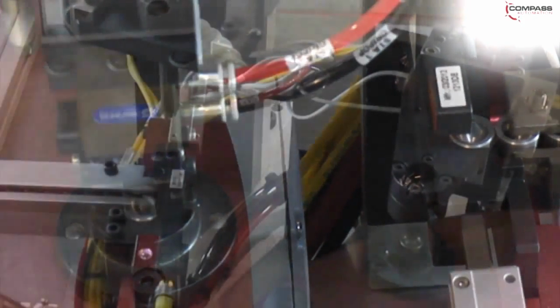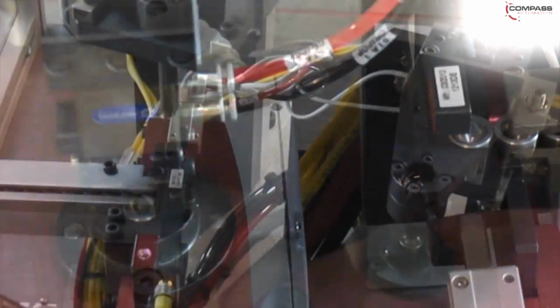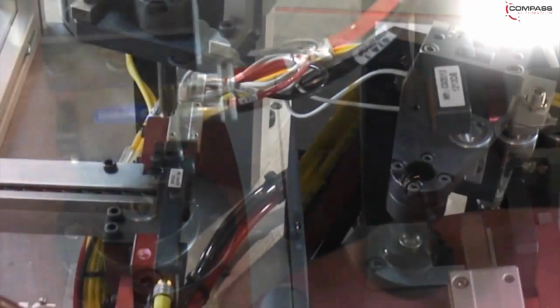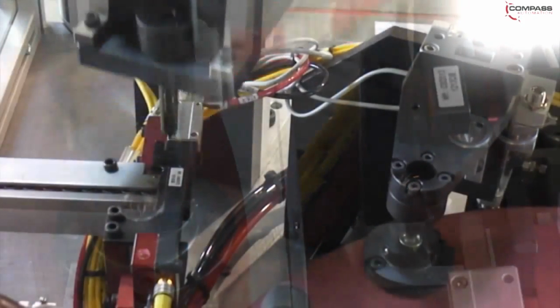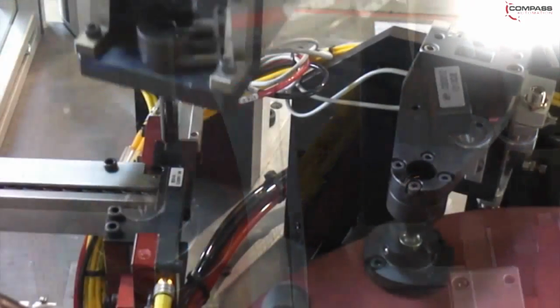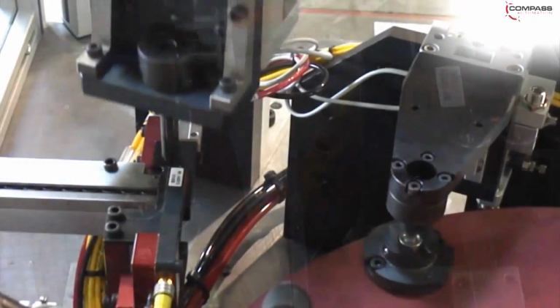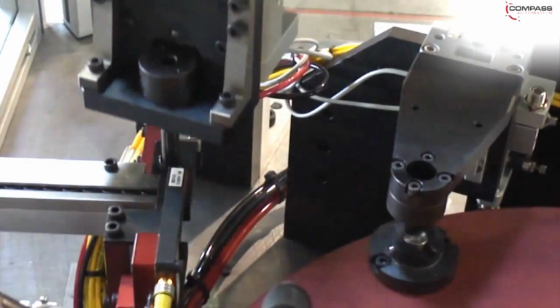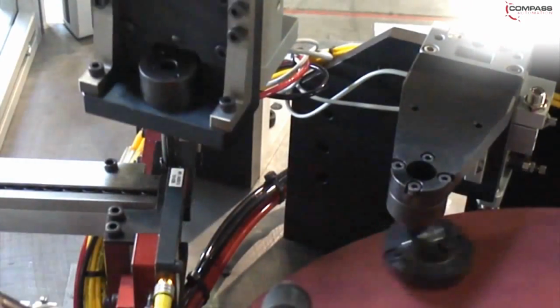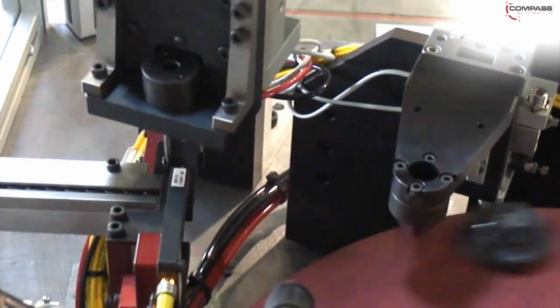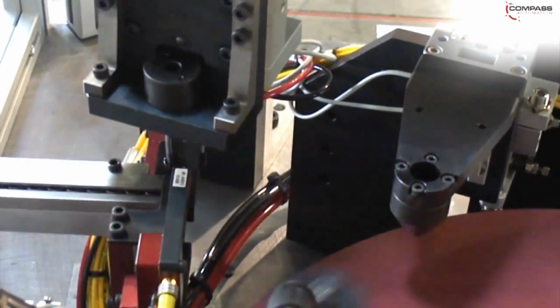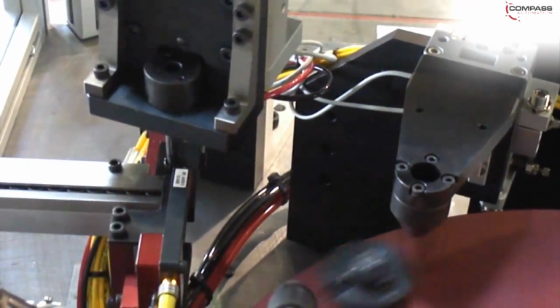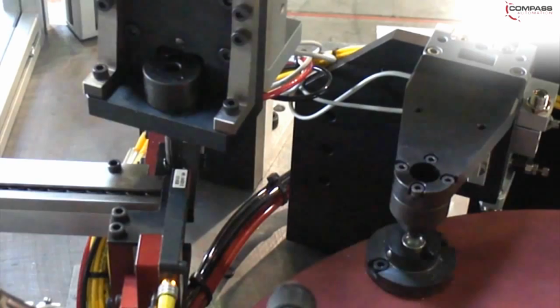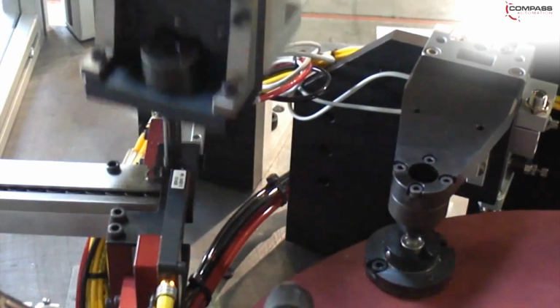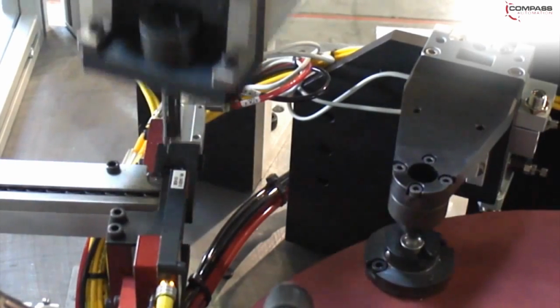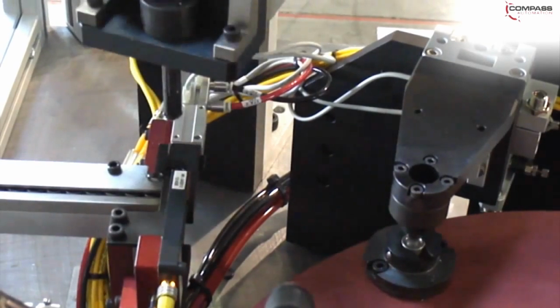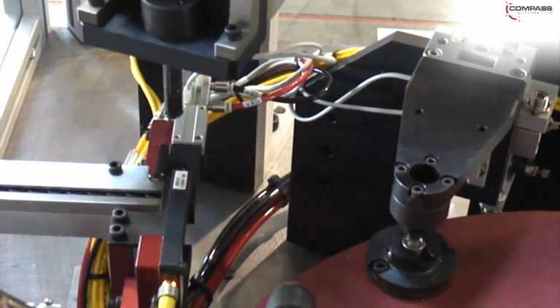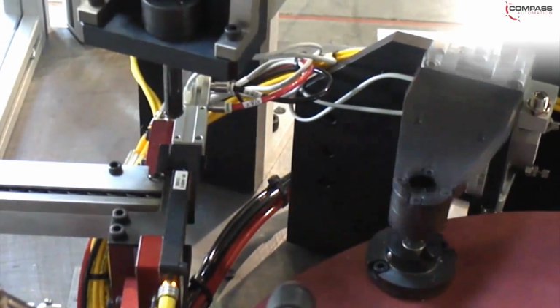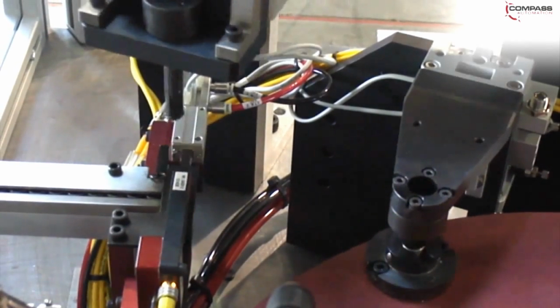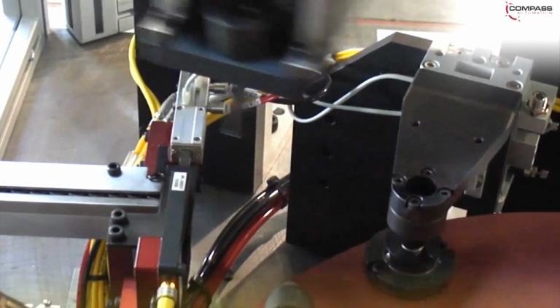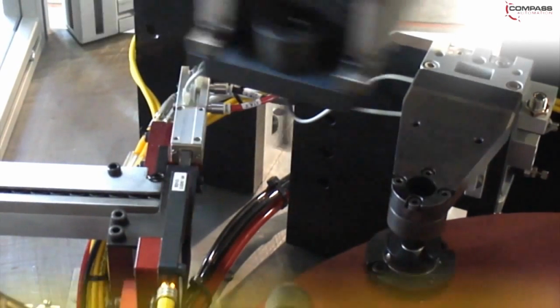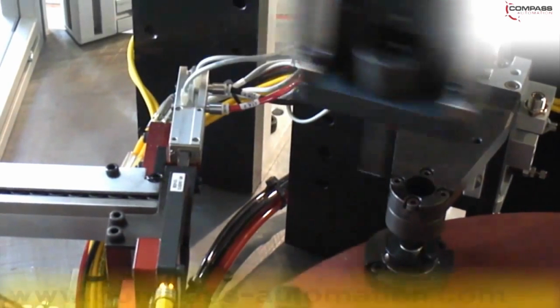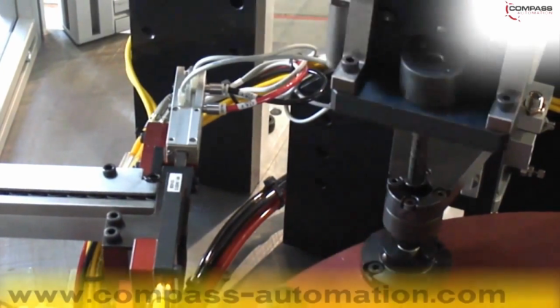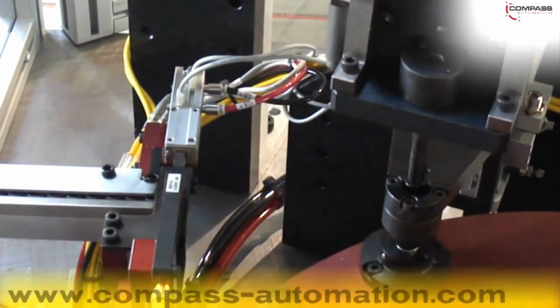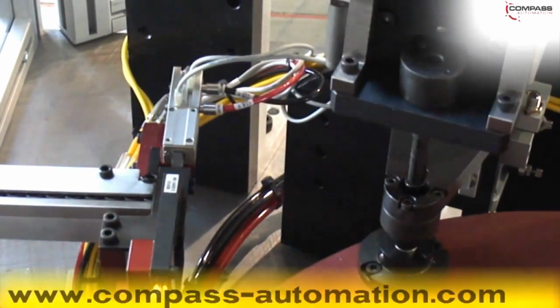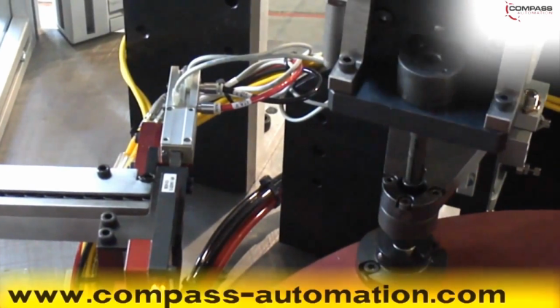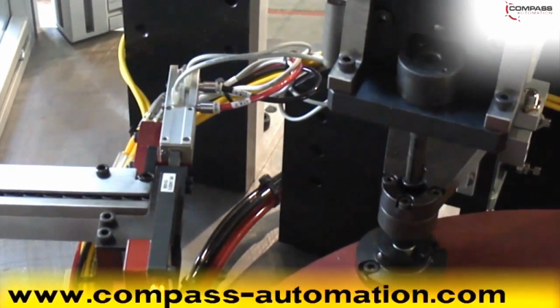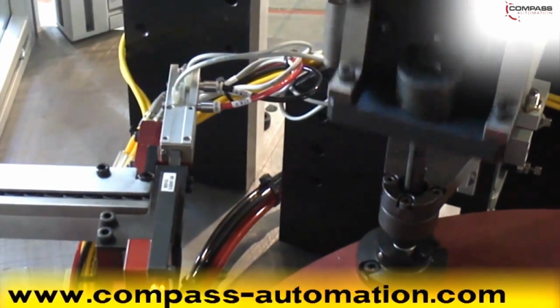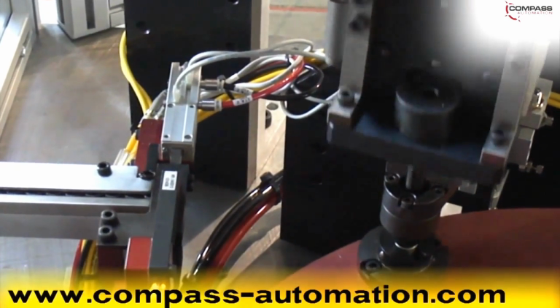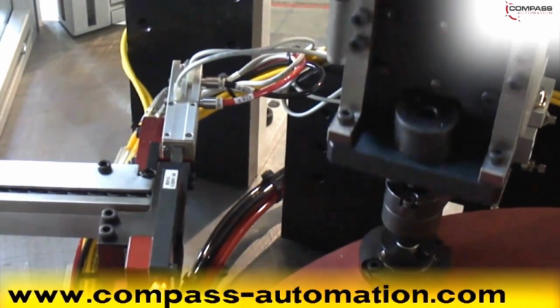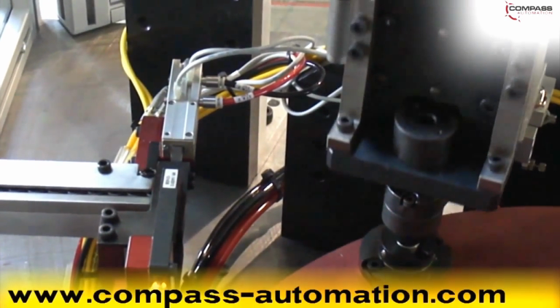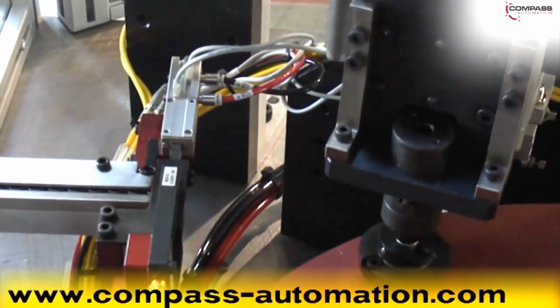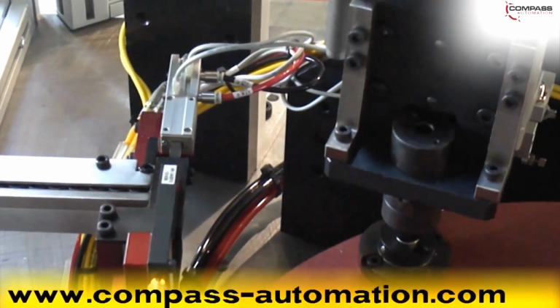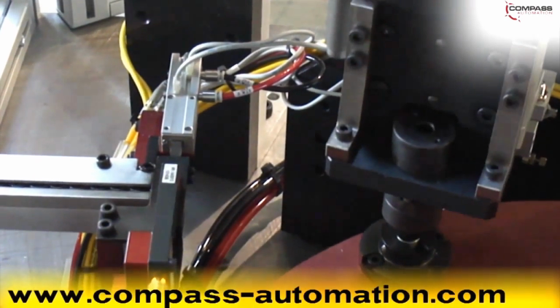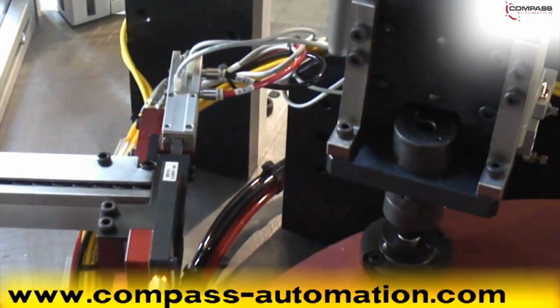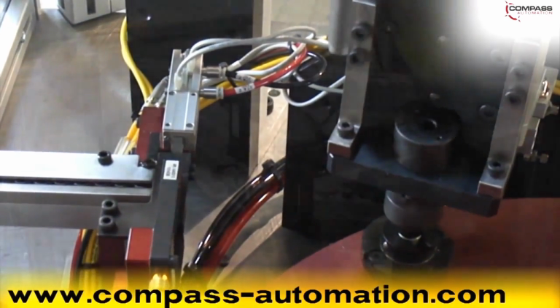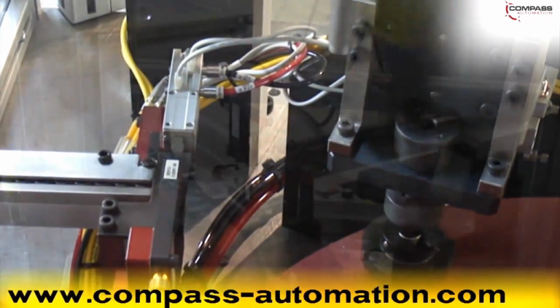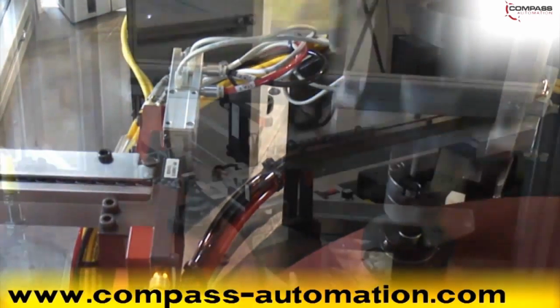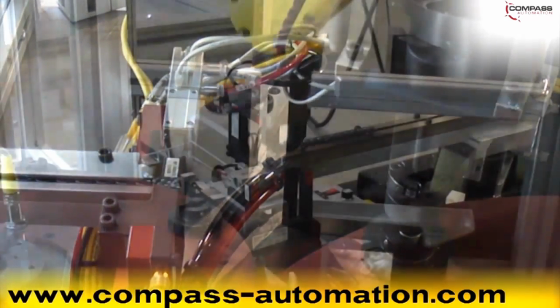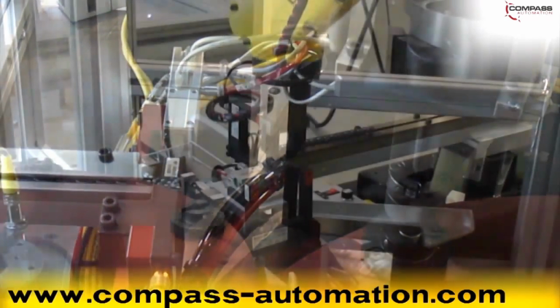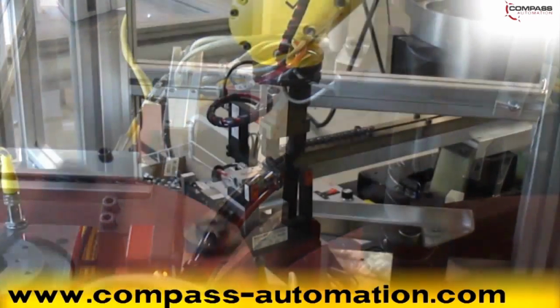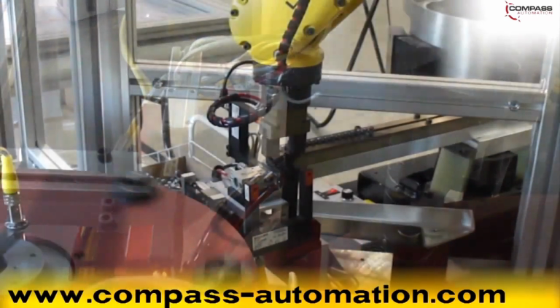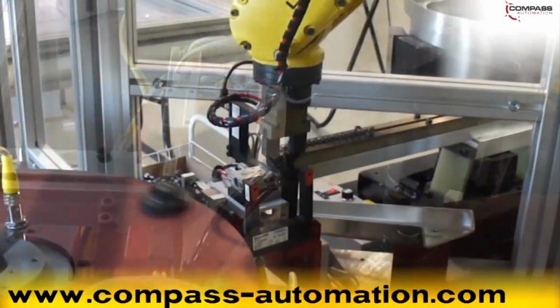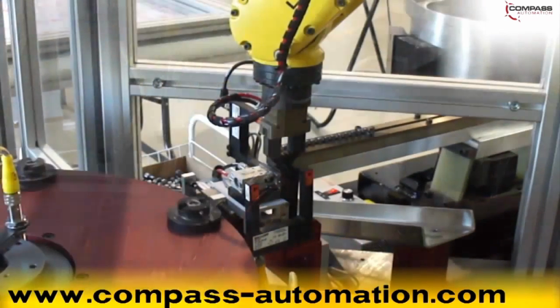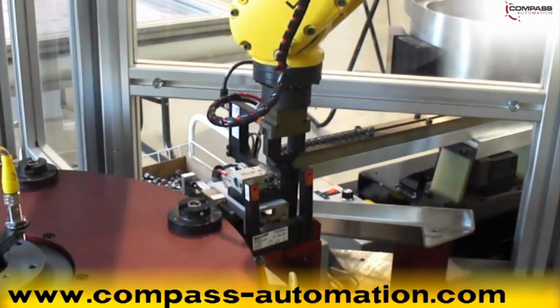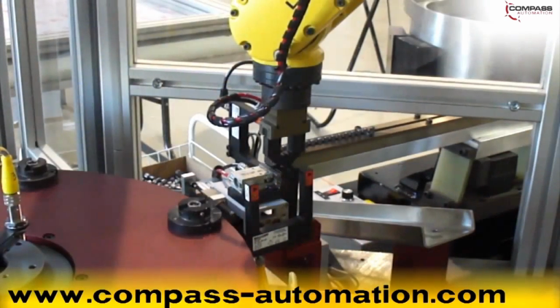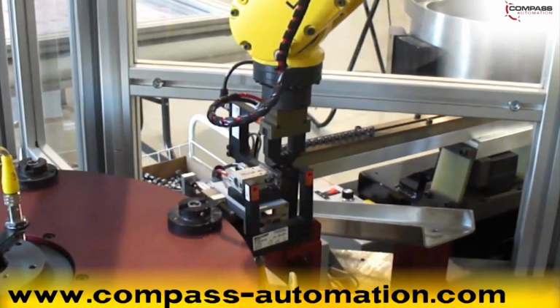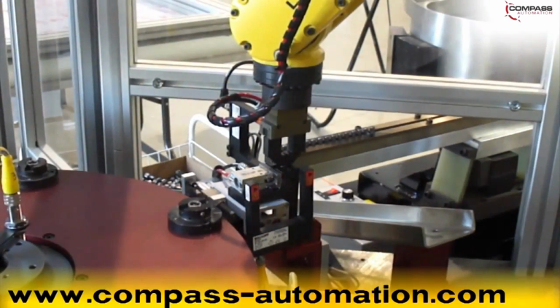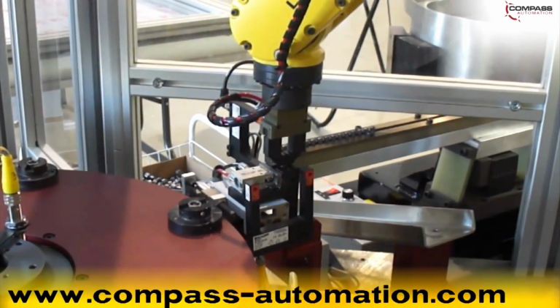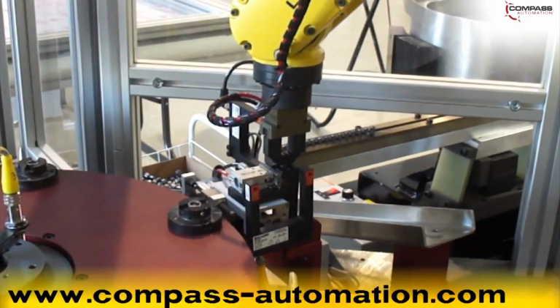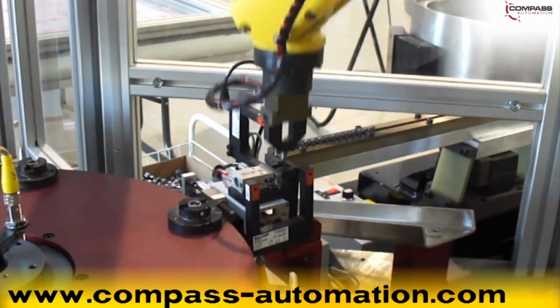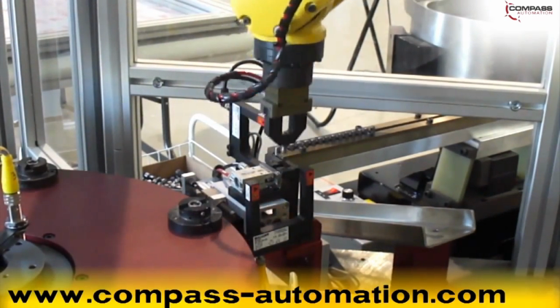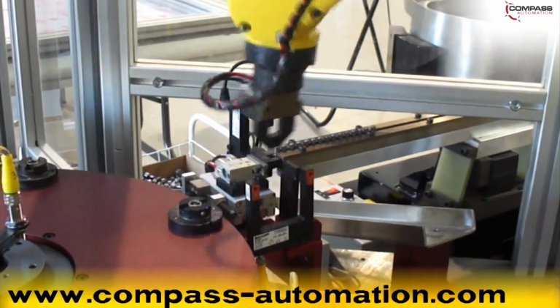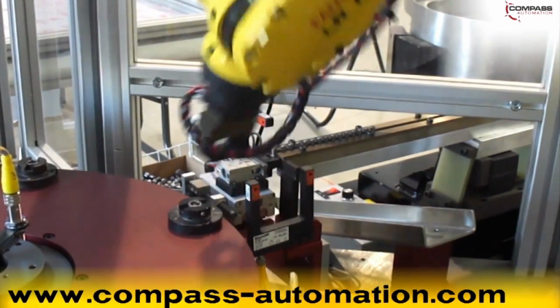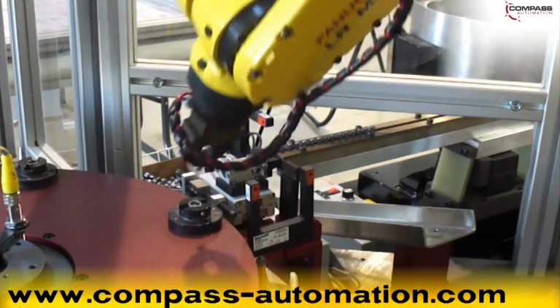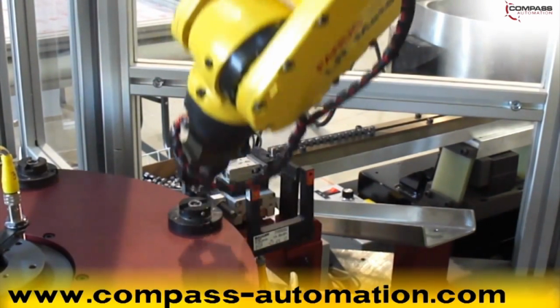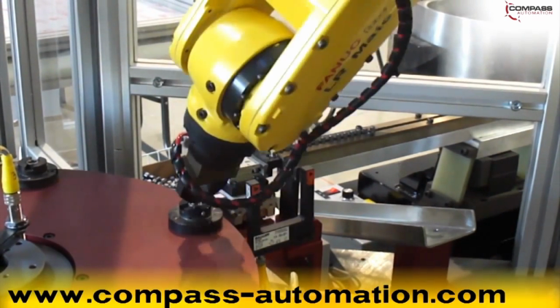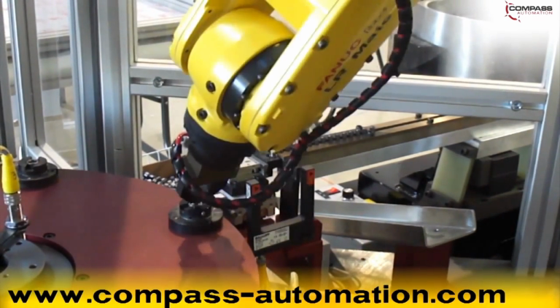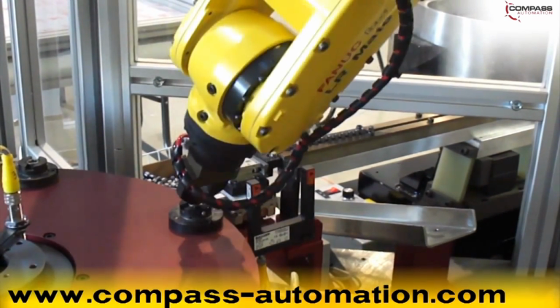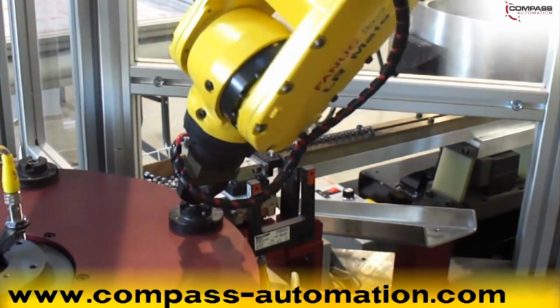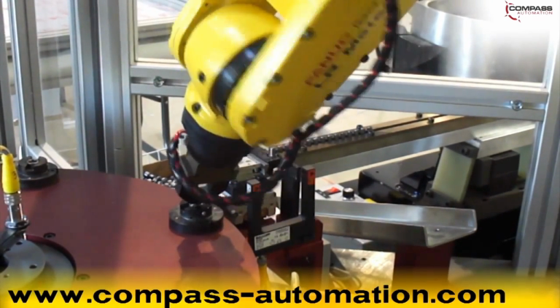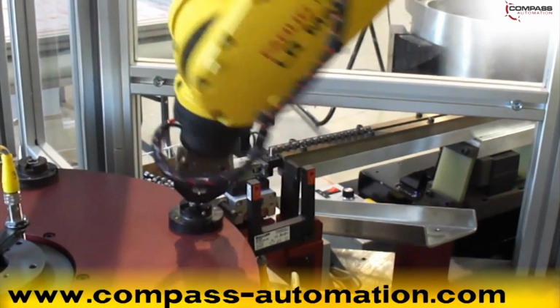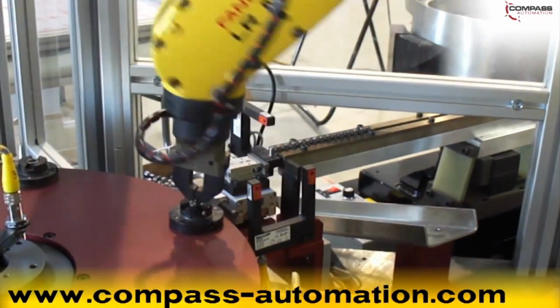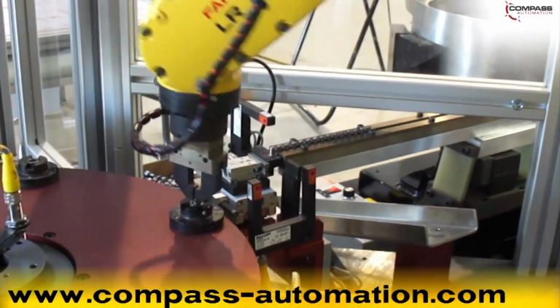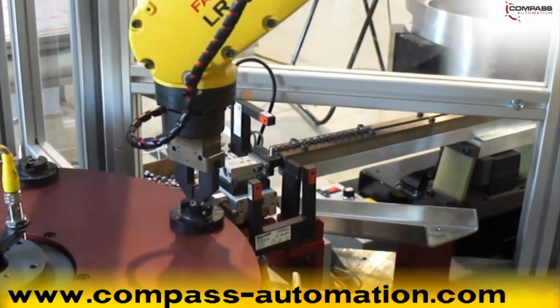To learn more about Compass Automation, please visit www.compass-automation.com.